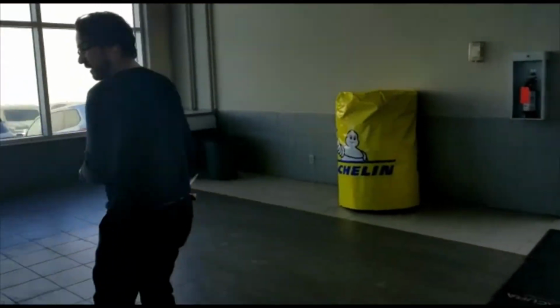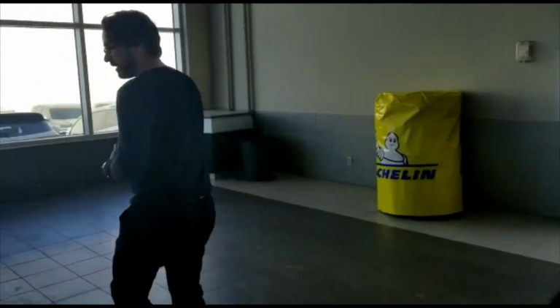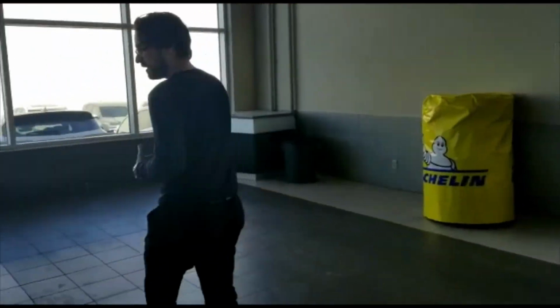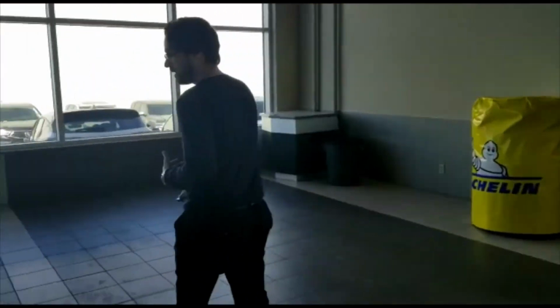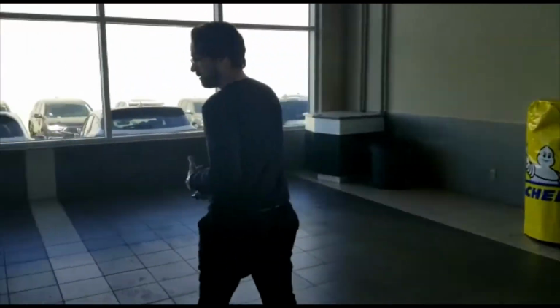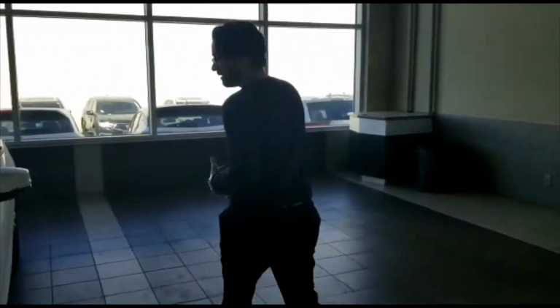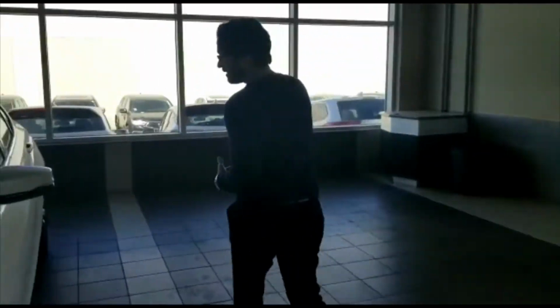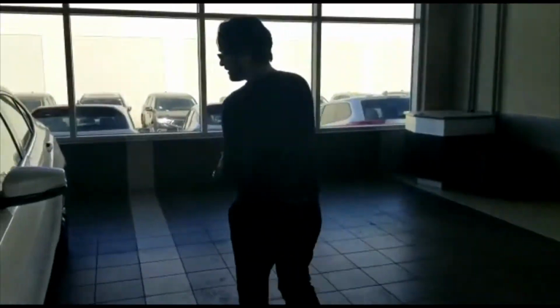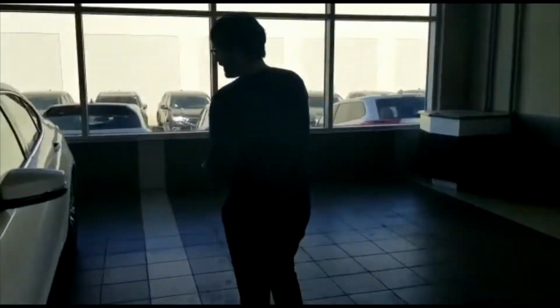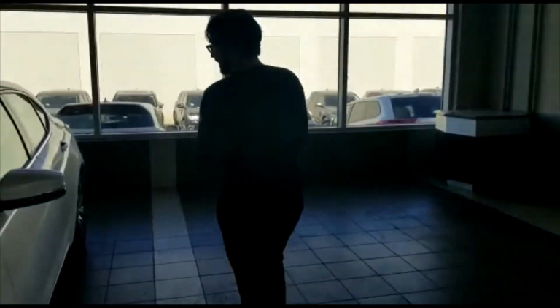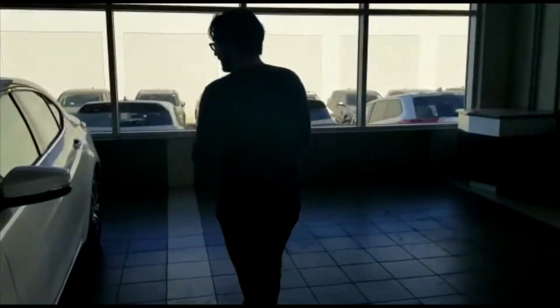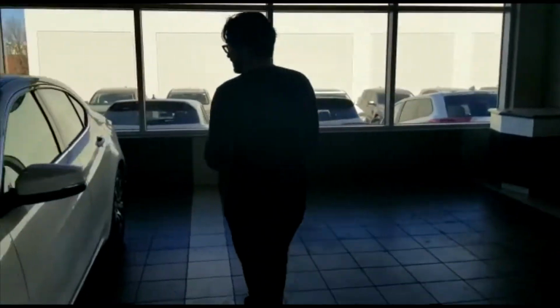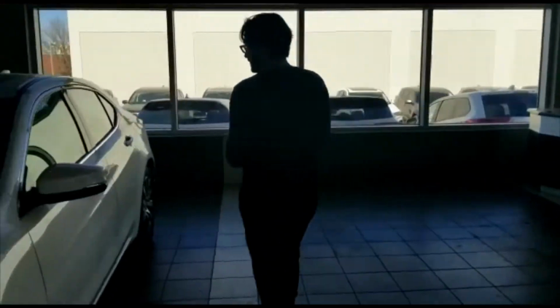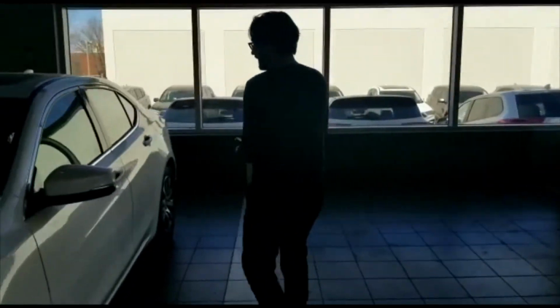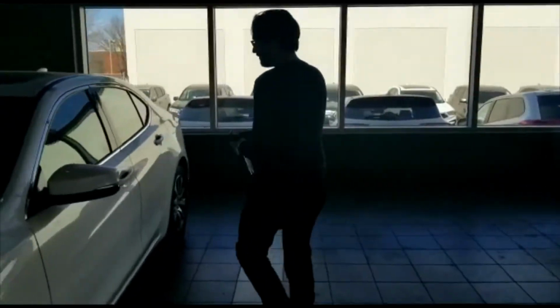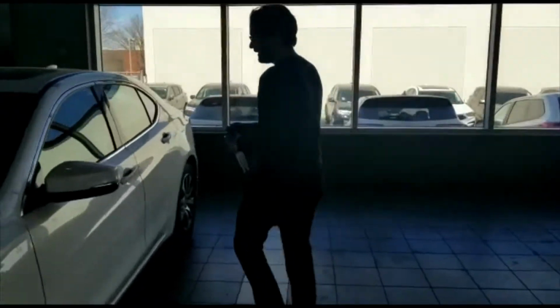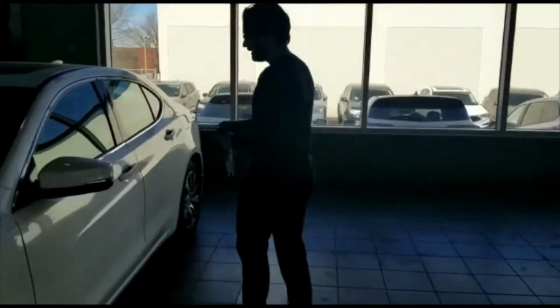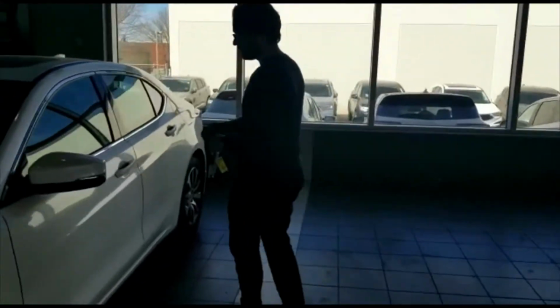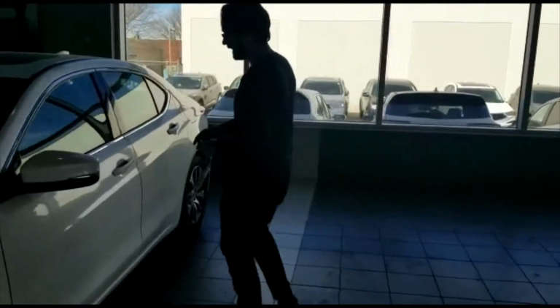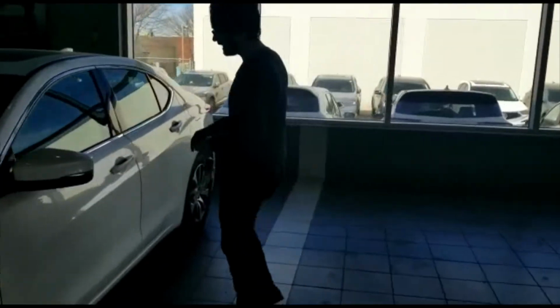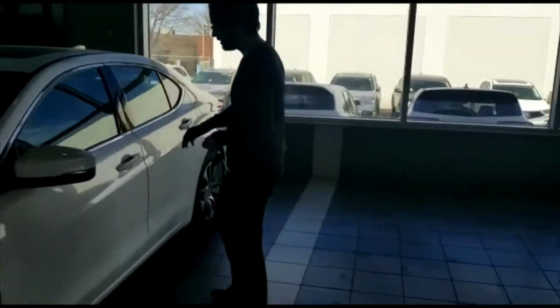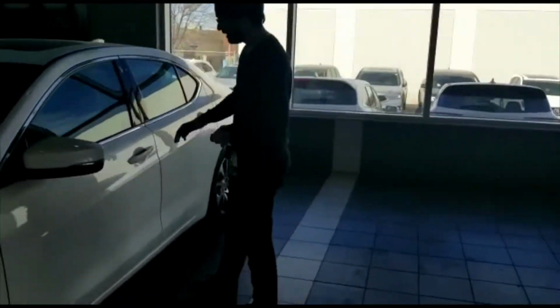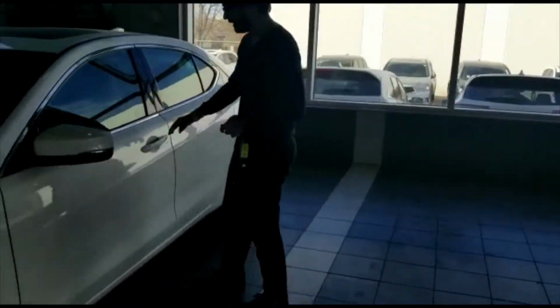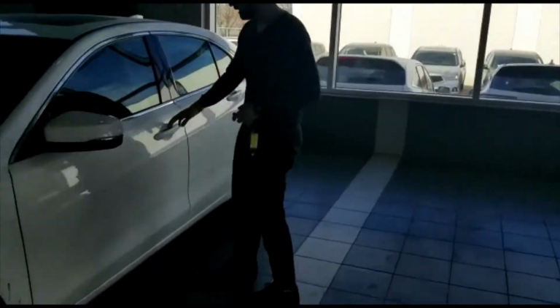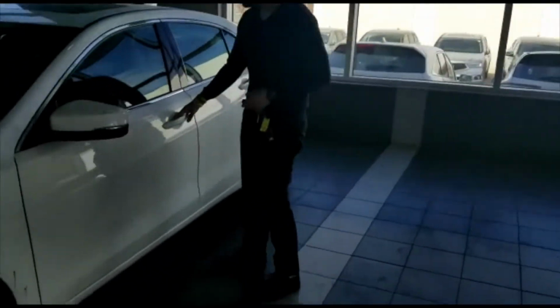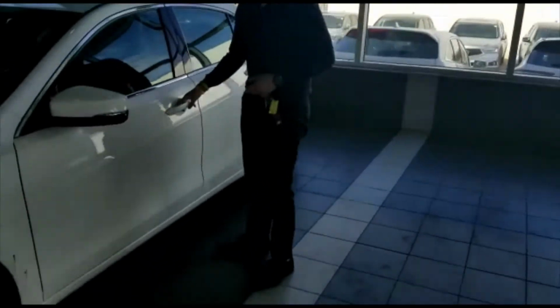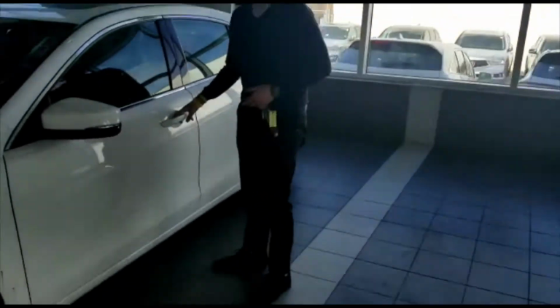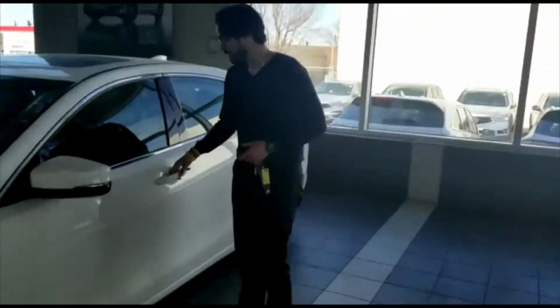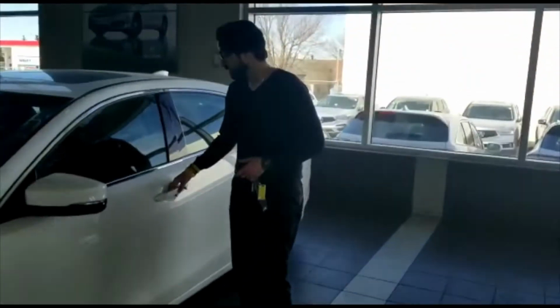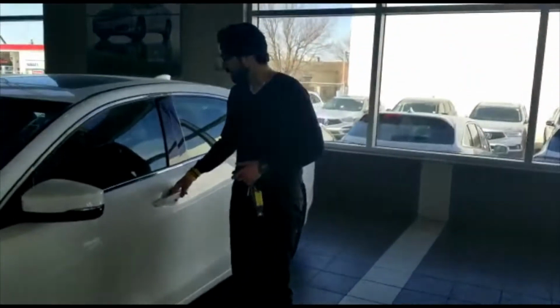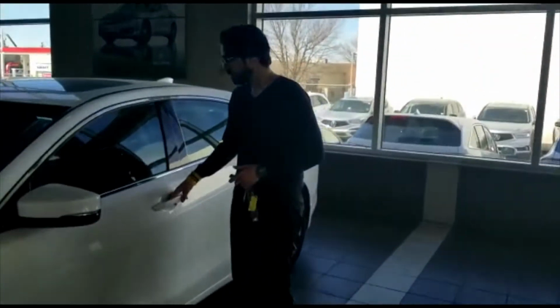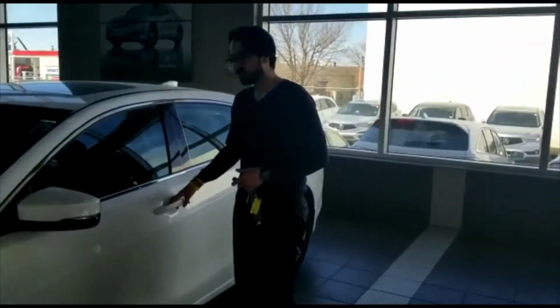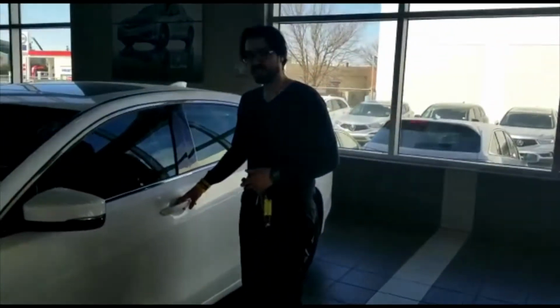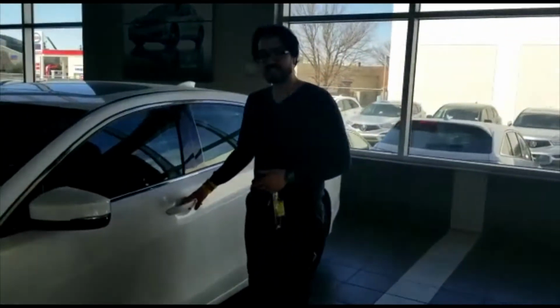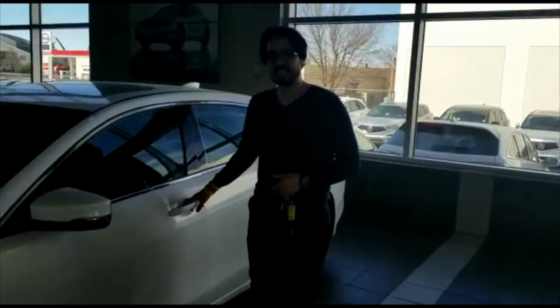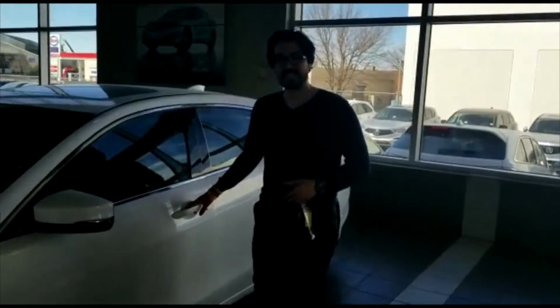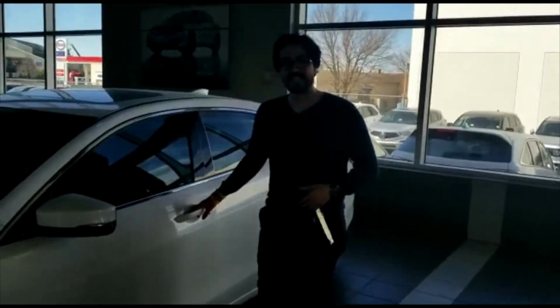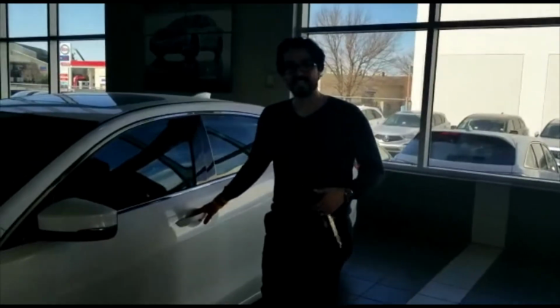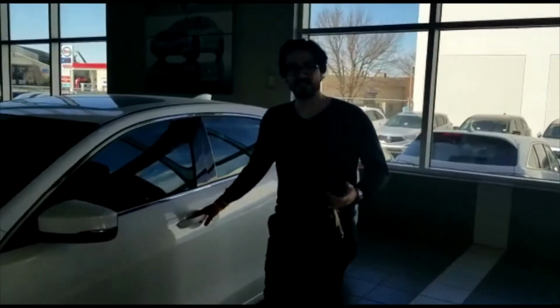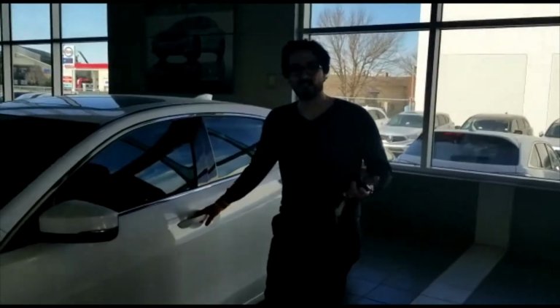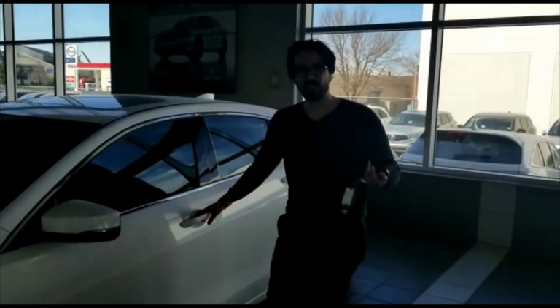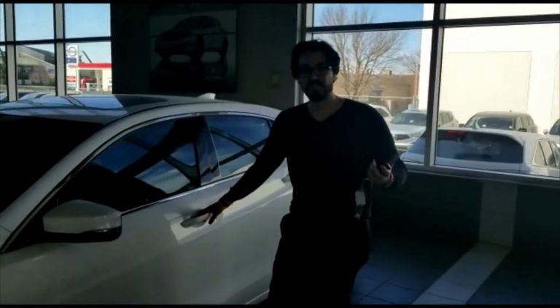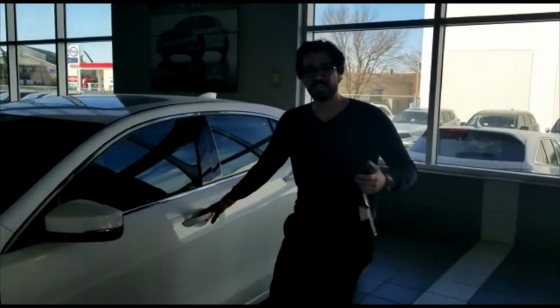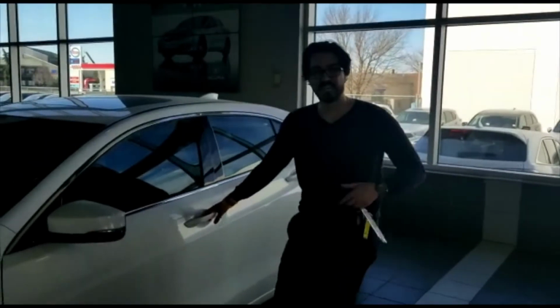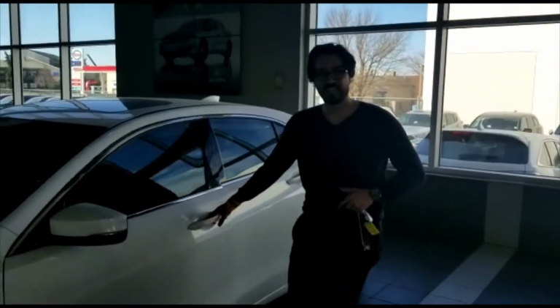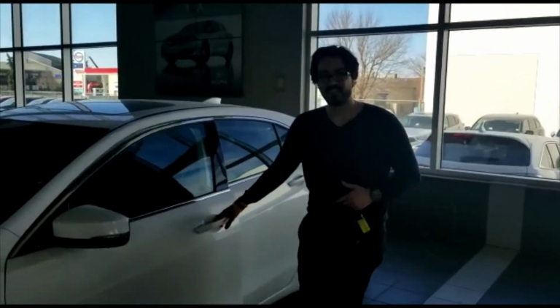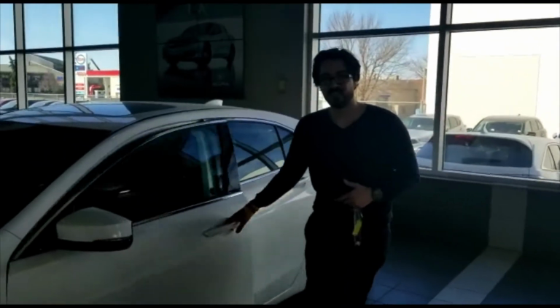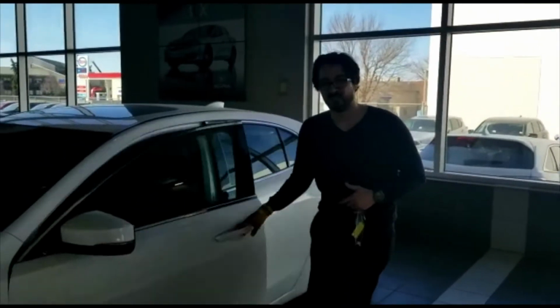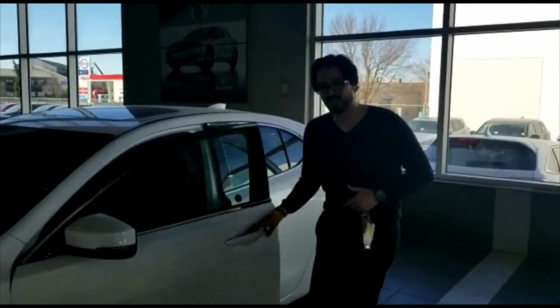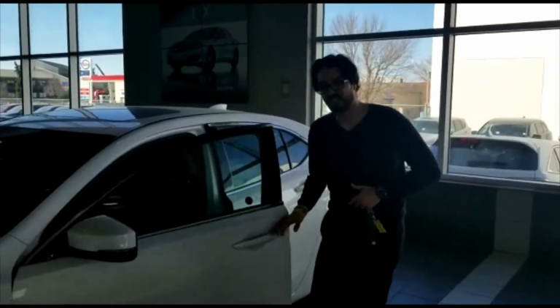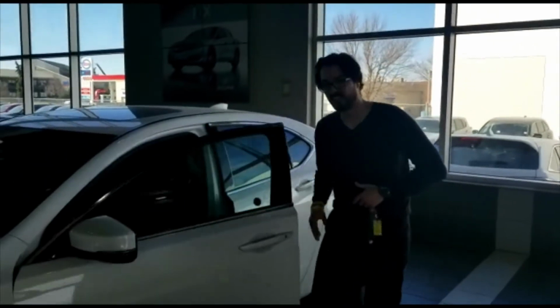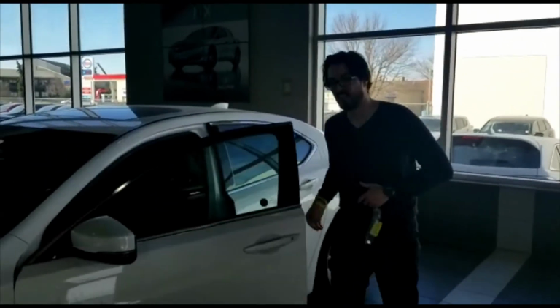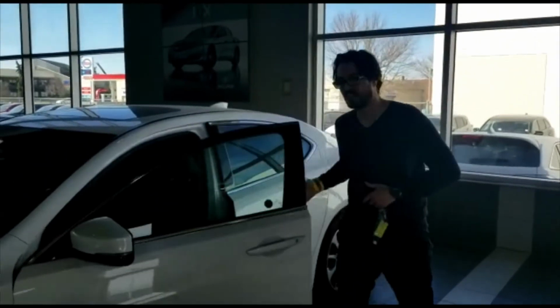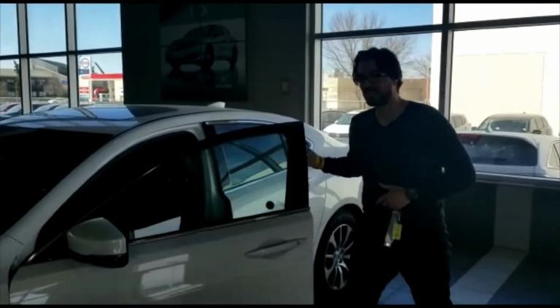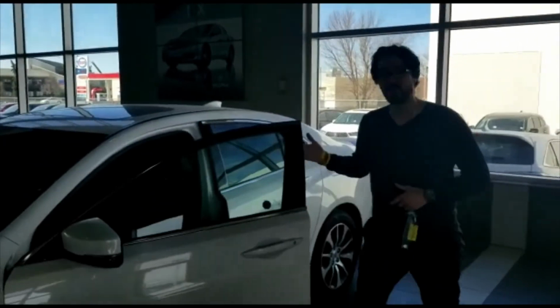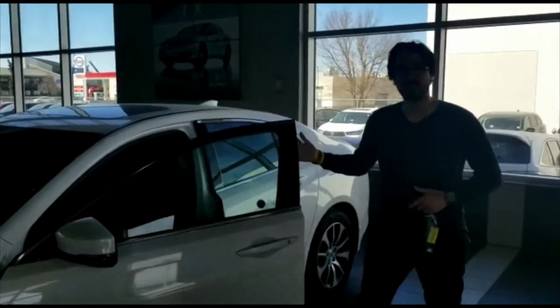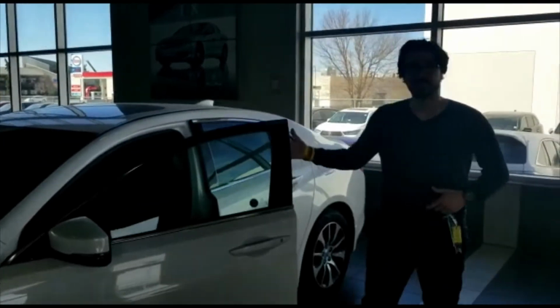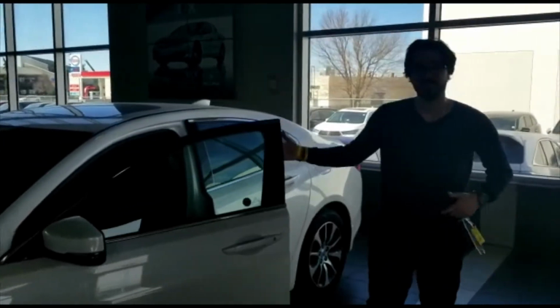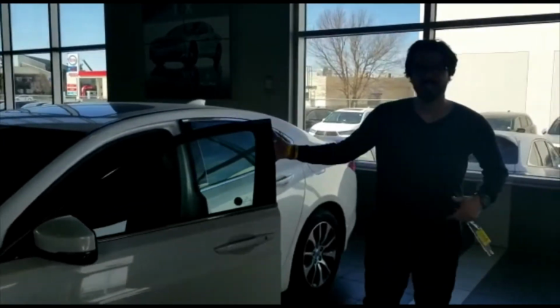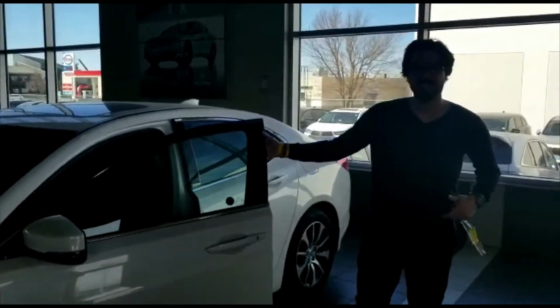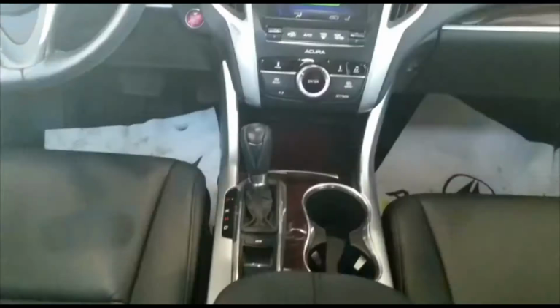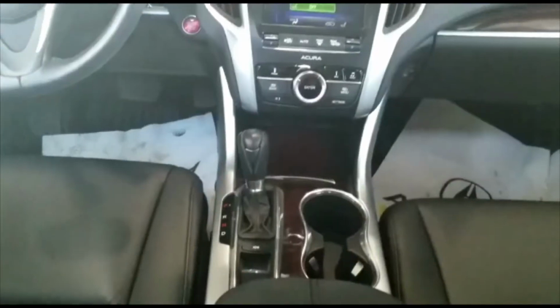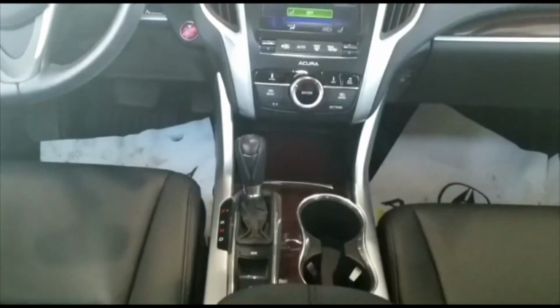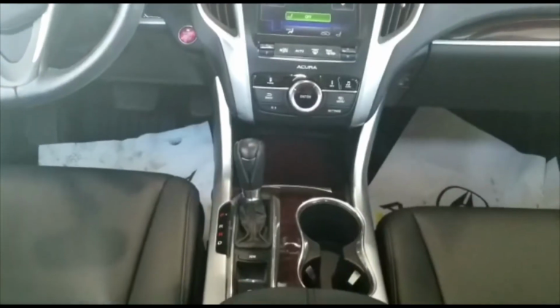Coming around the side, it does have keyless entry. So just like that, the door opens — I didn't even press unlock. I'm going to show you the inside.